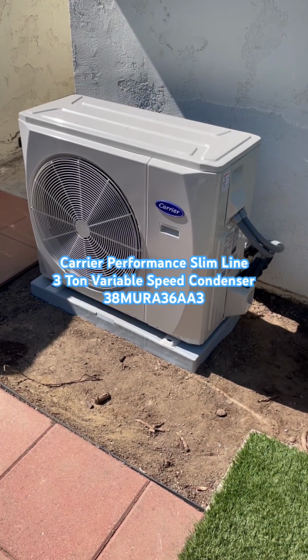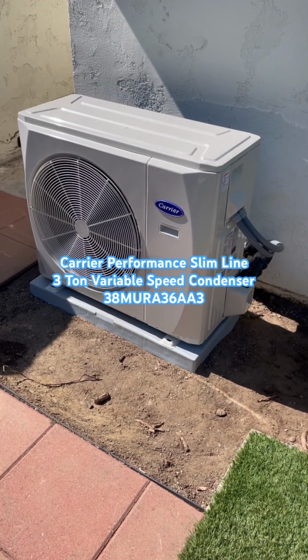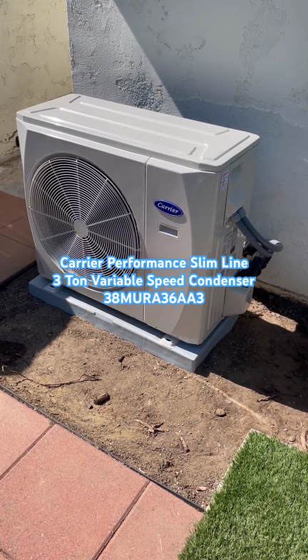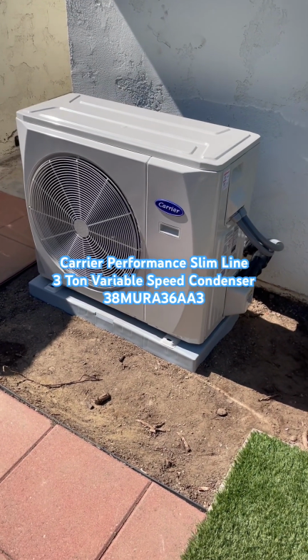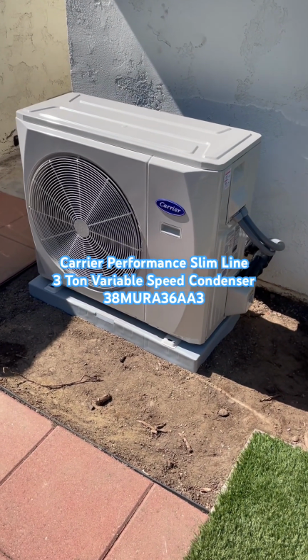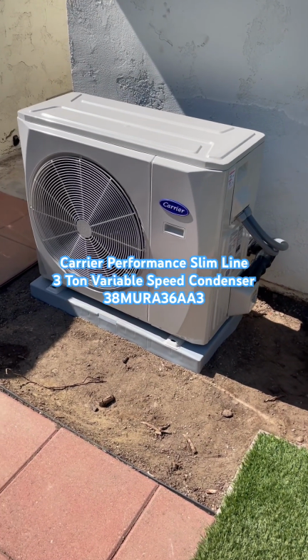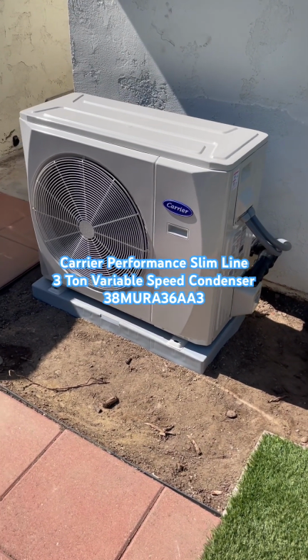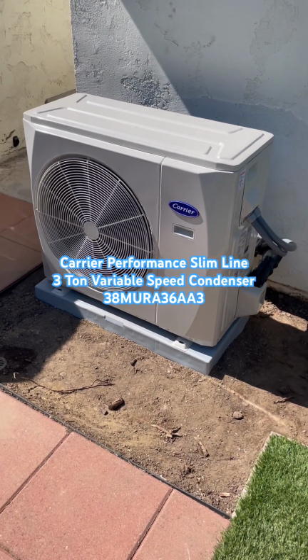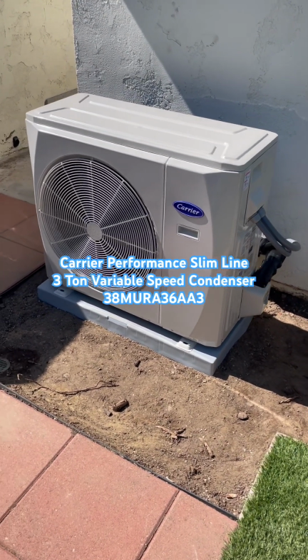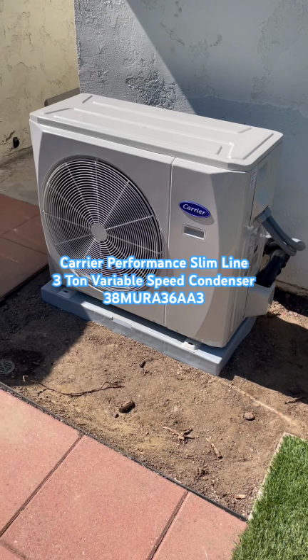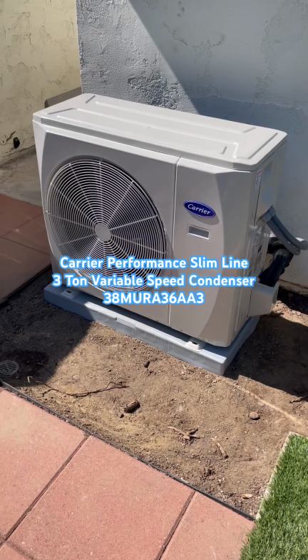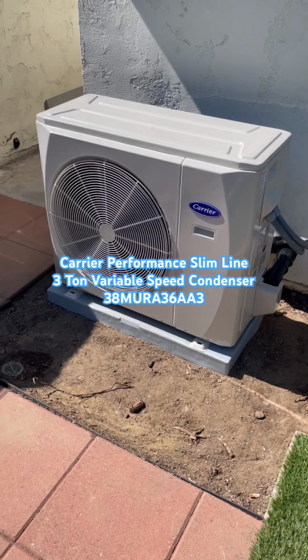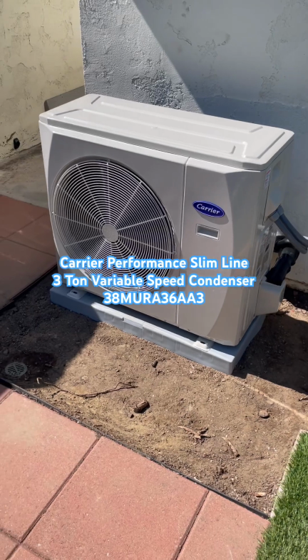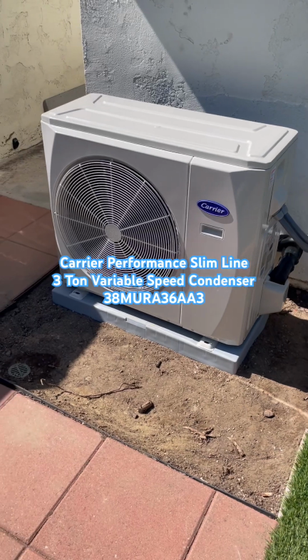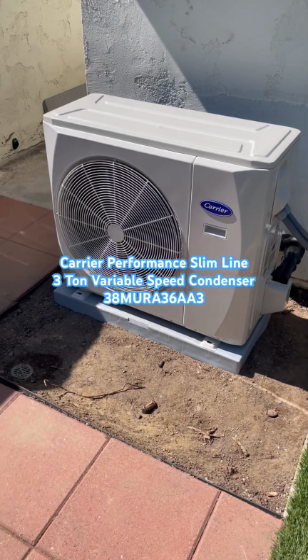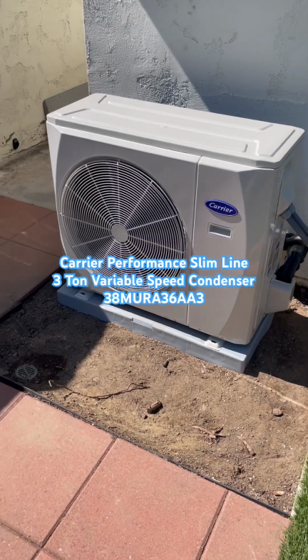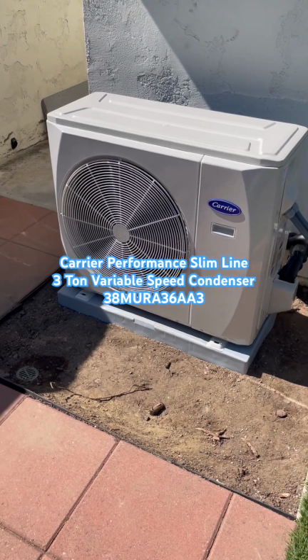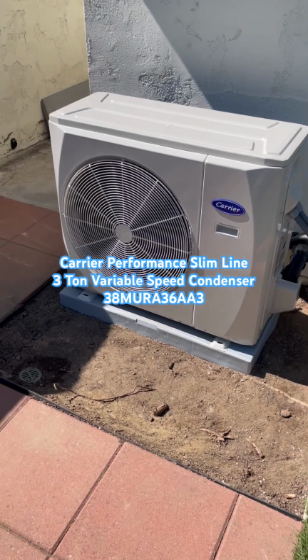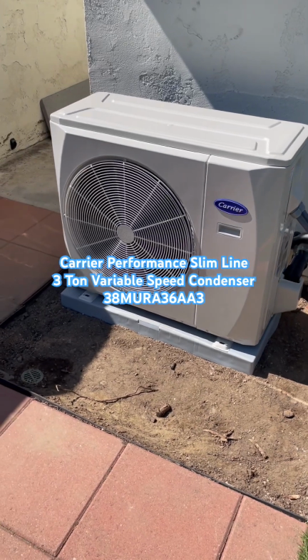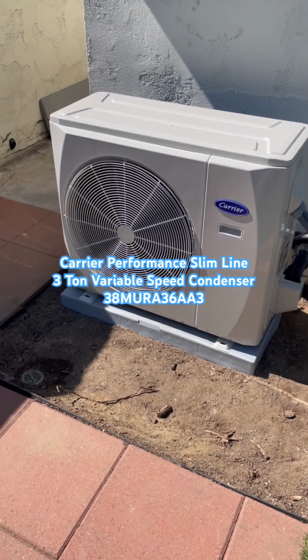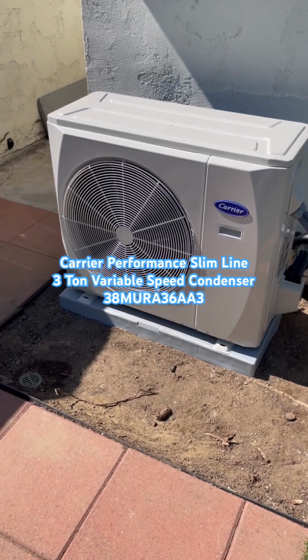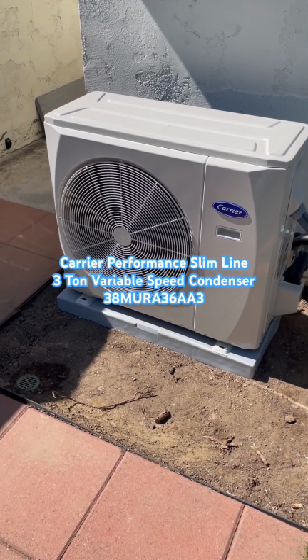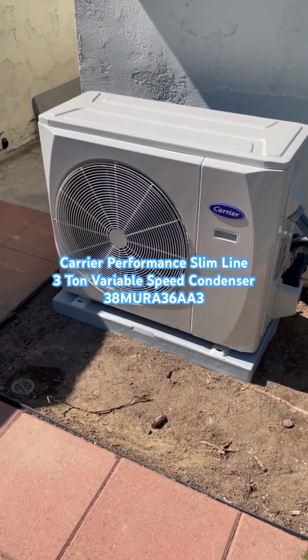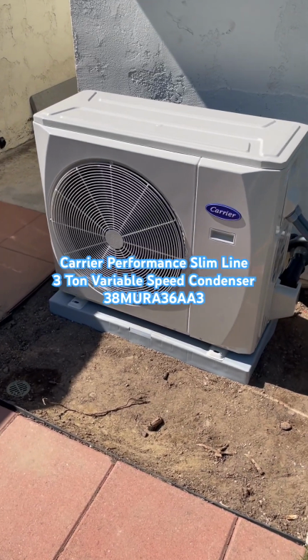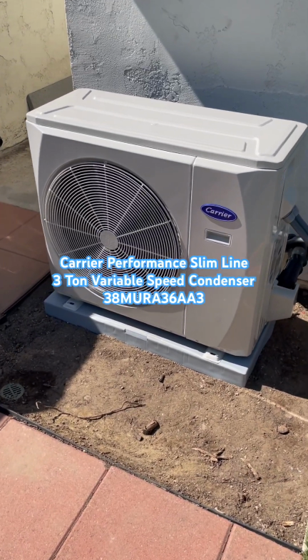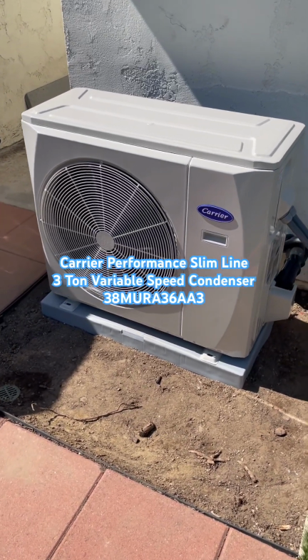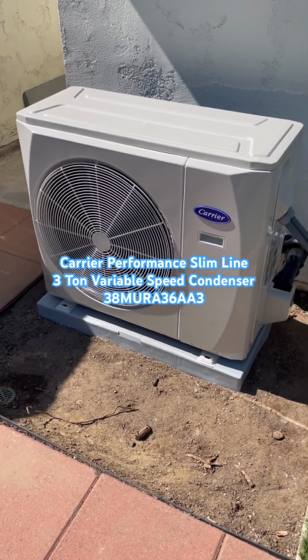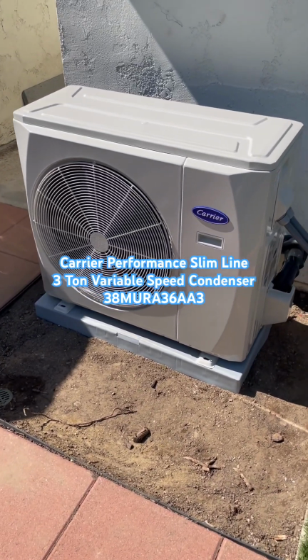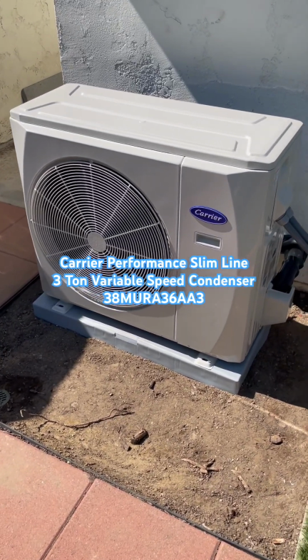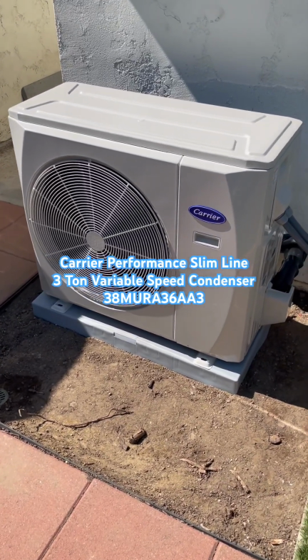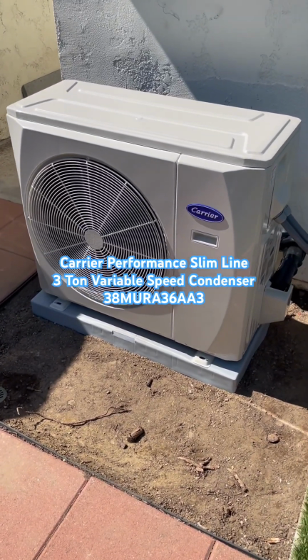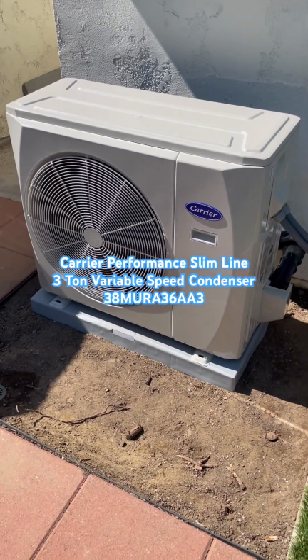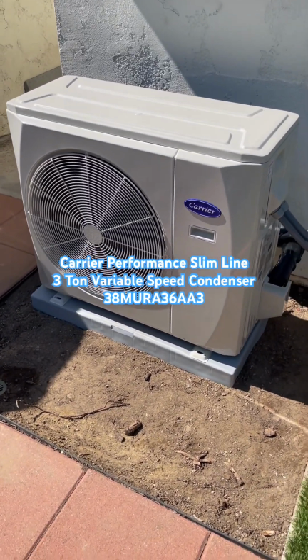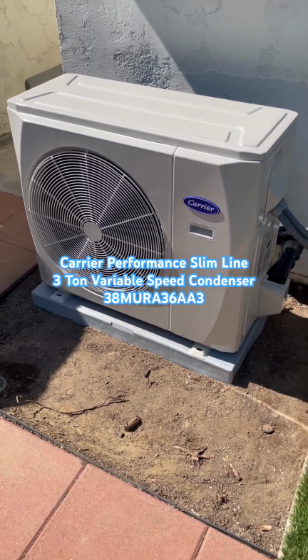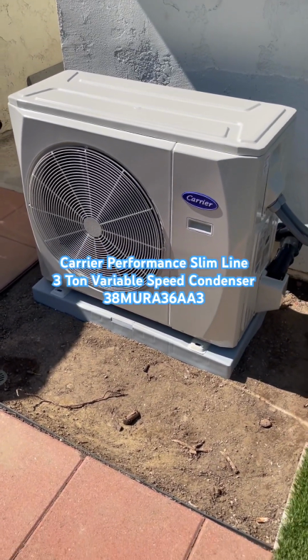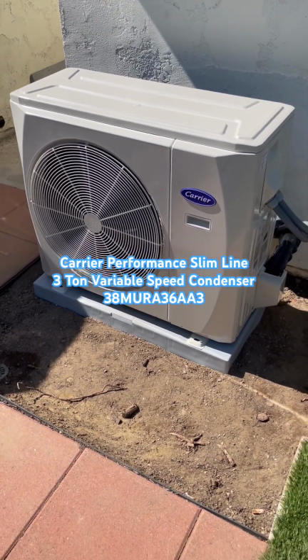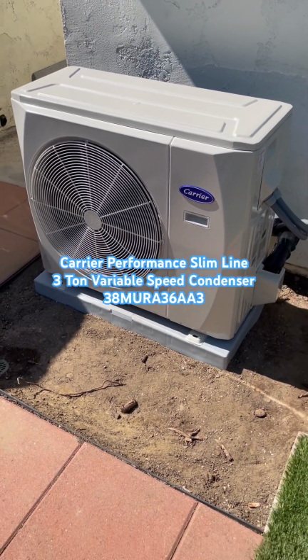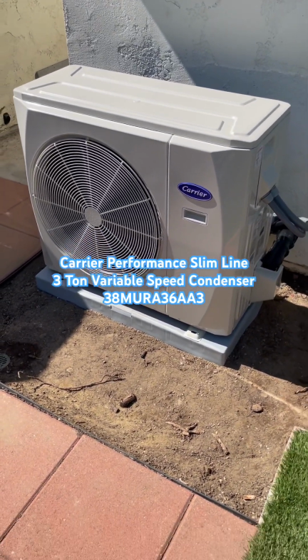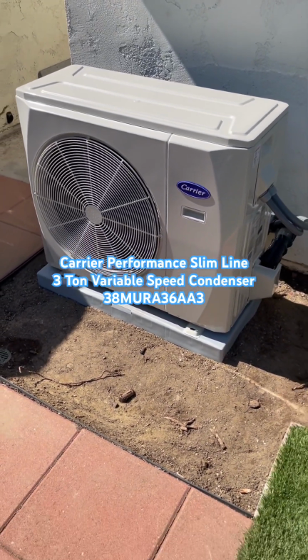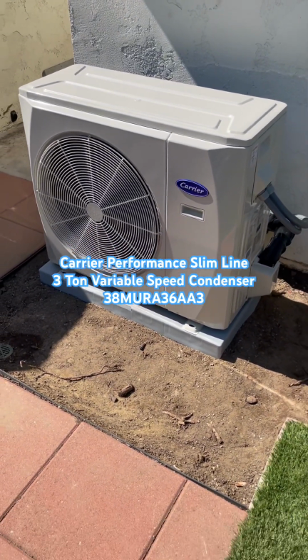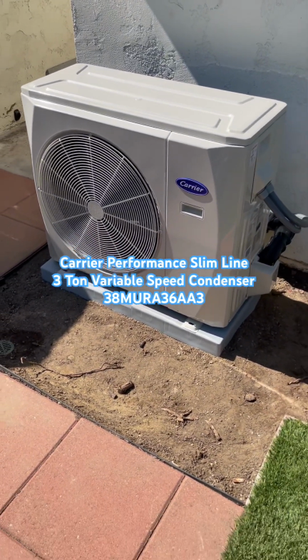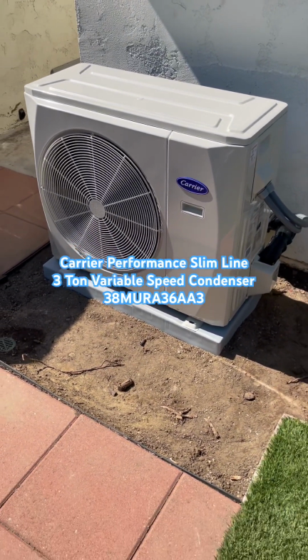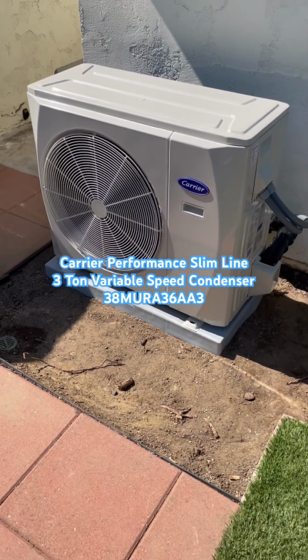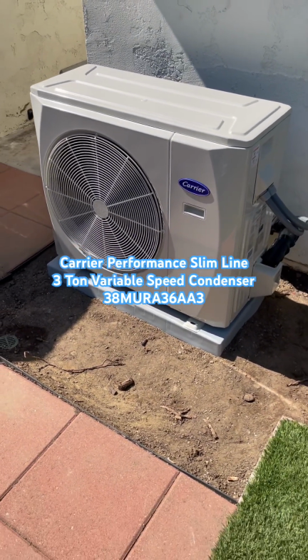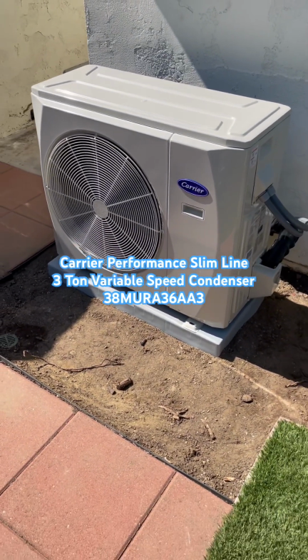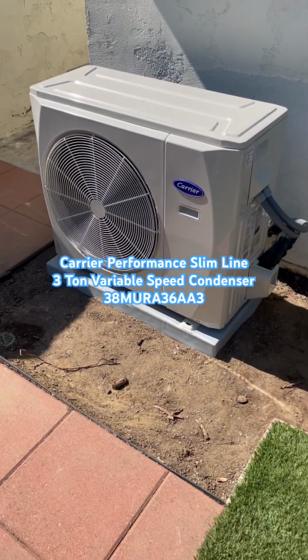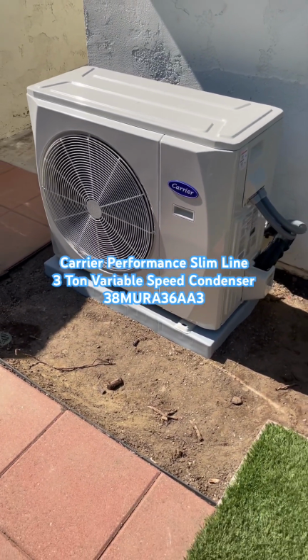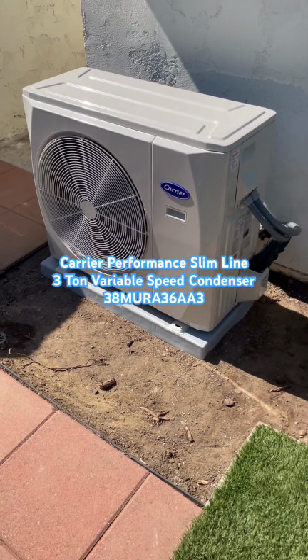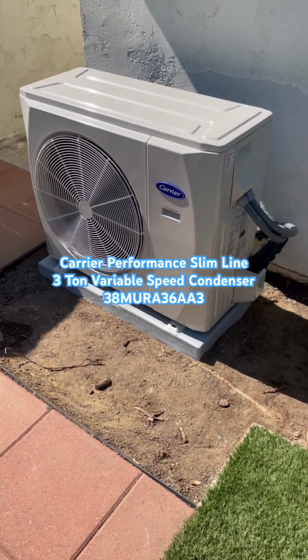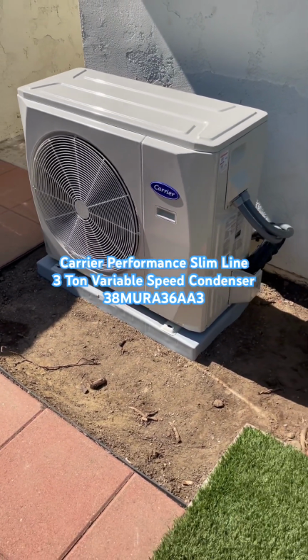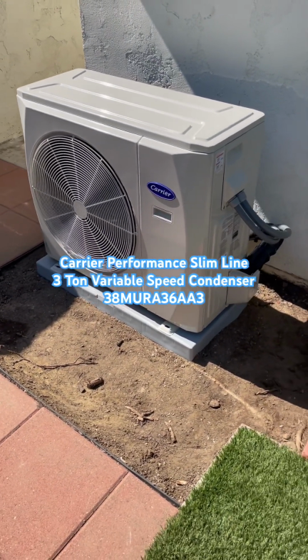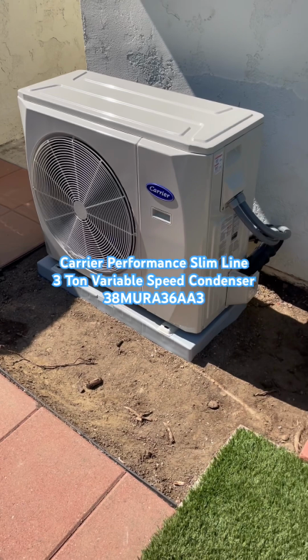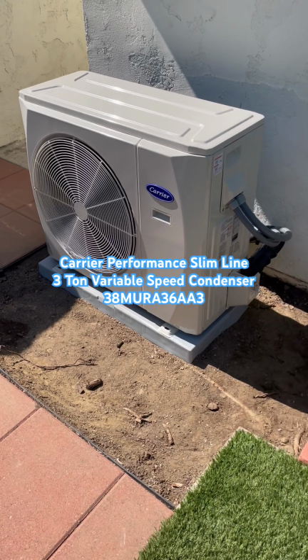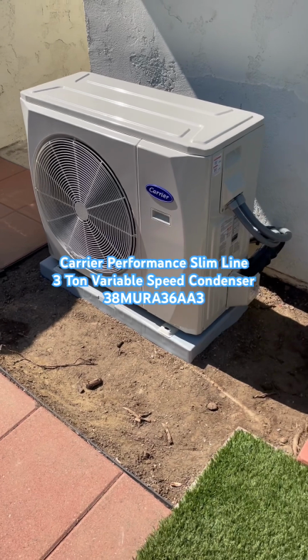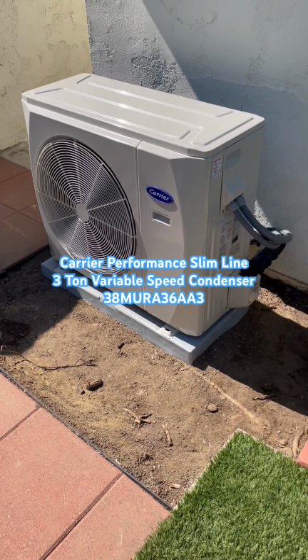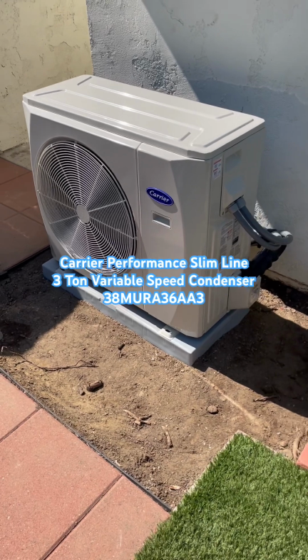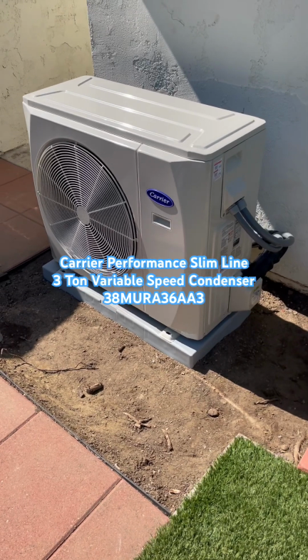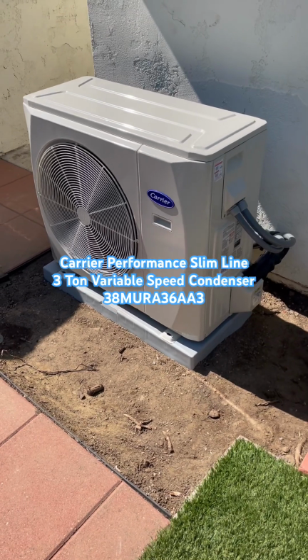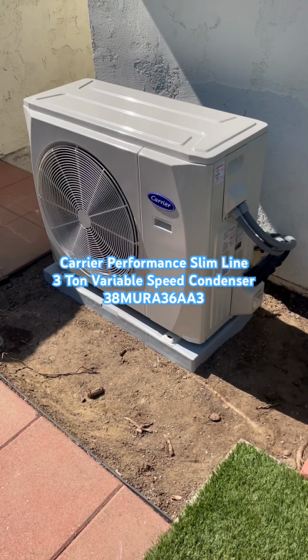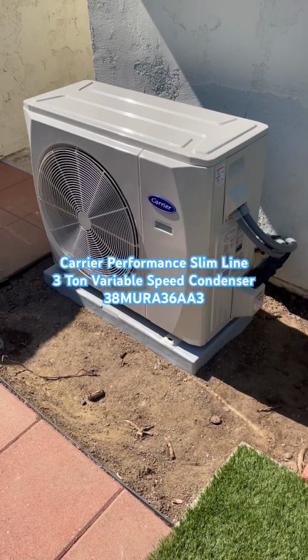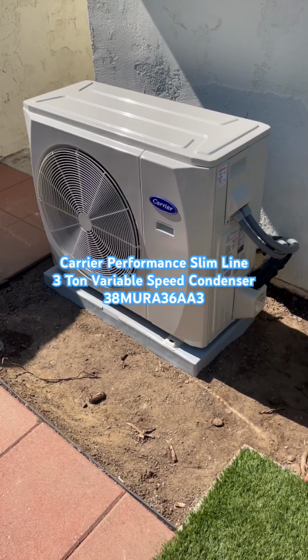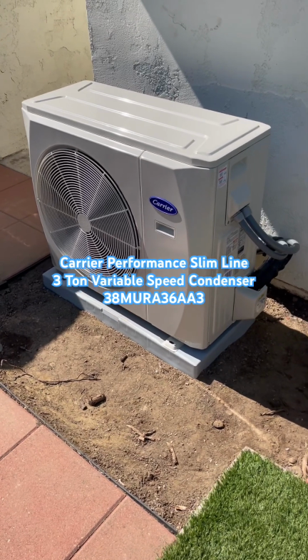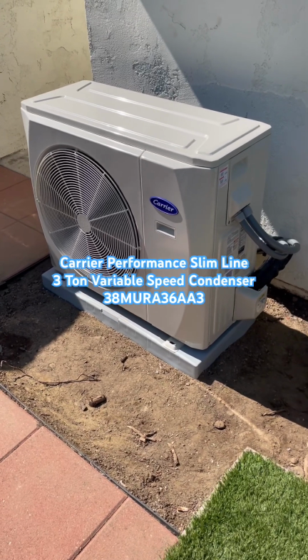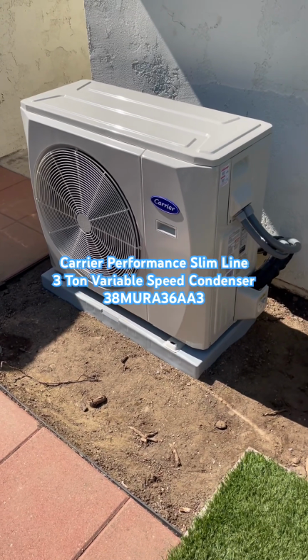Right now it is on high speed, and we are at about 61 decibels, but it will be less when the speed is lower.